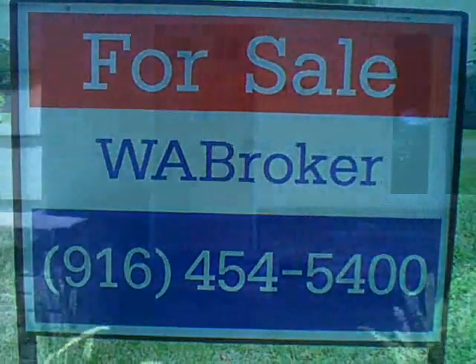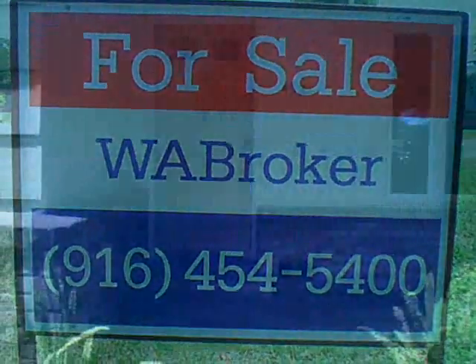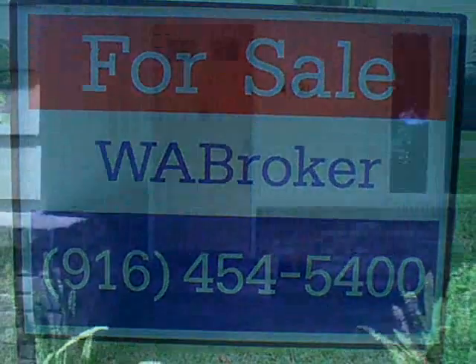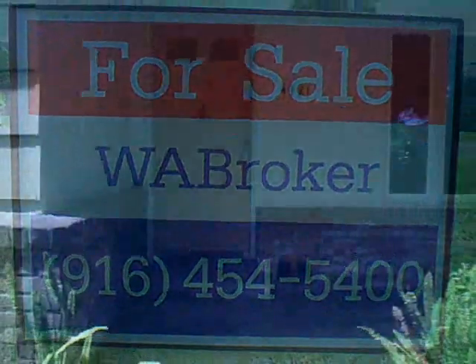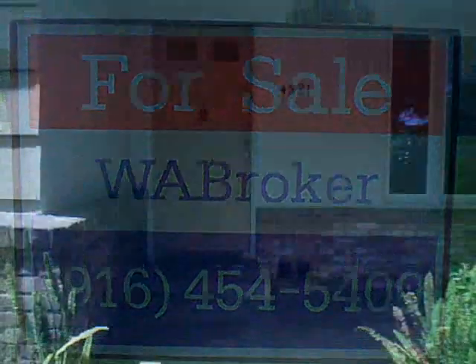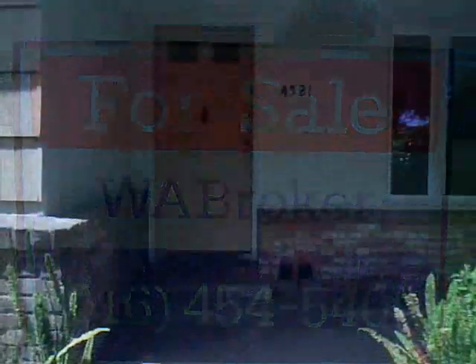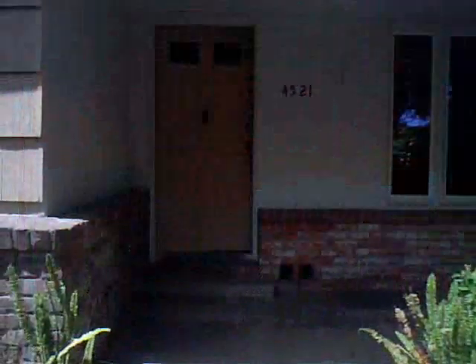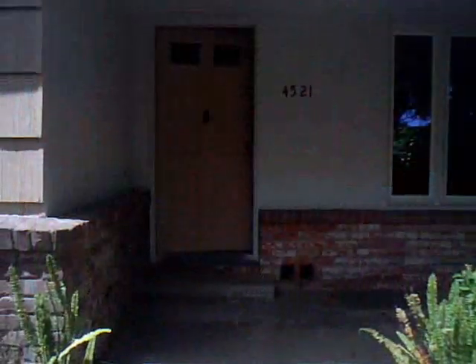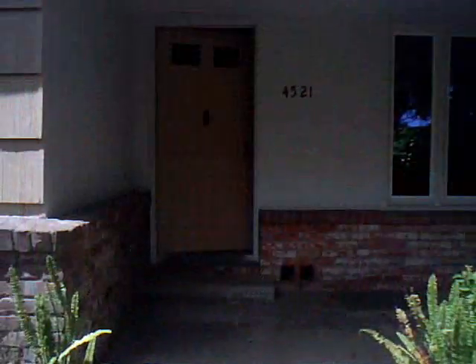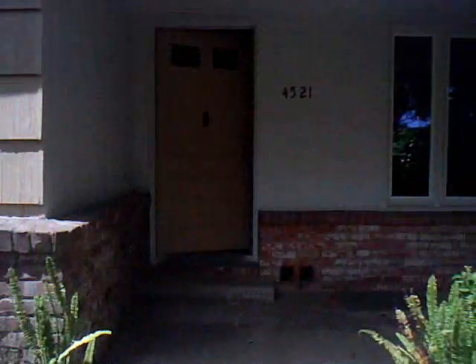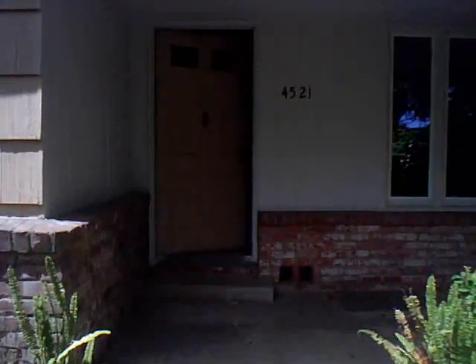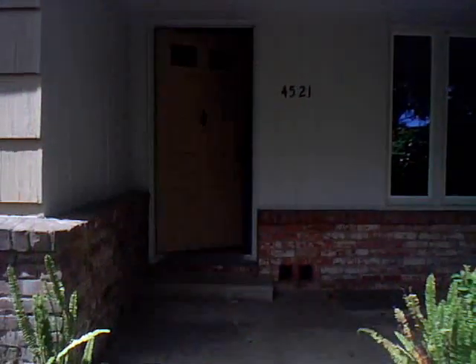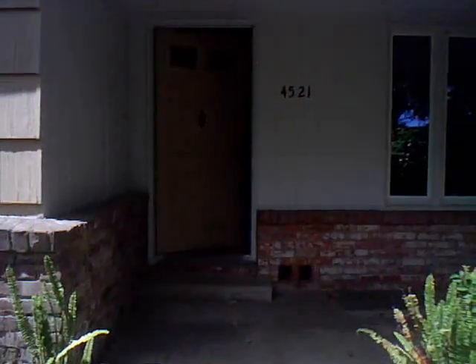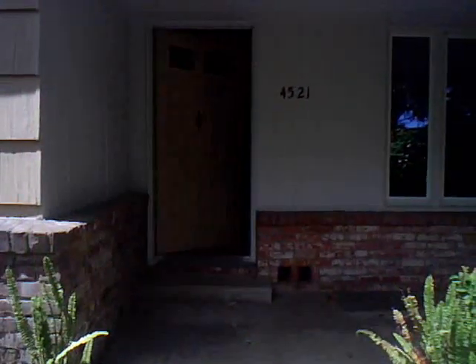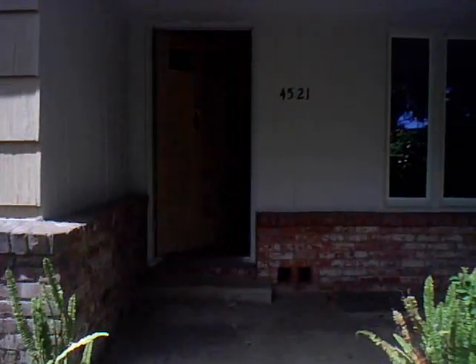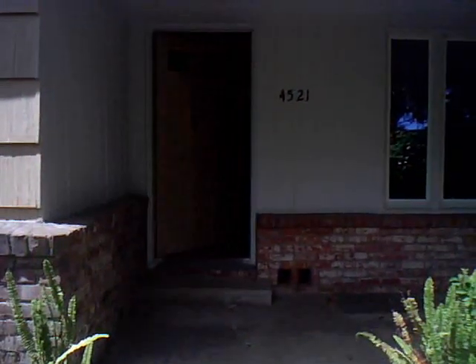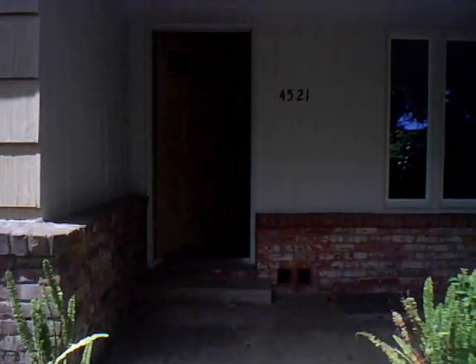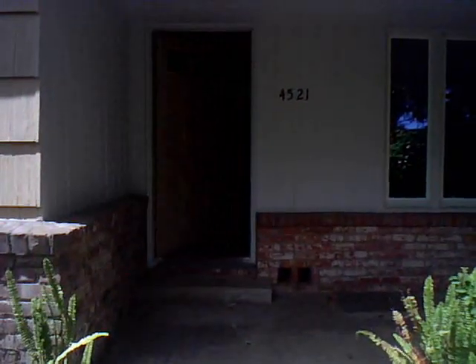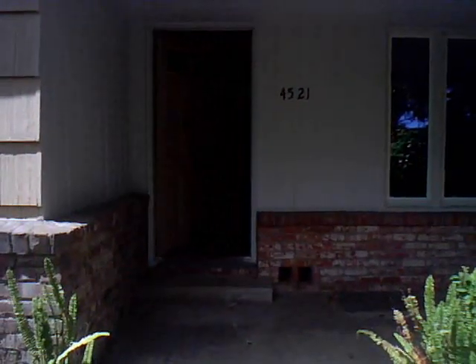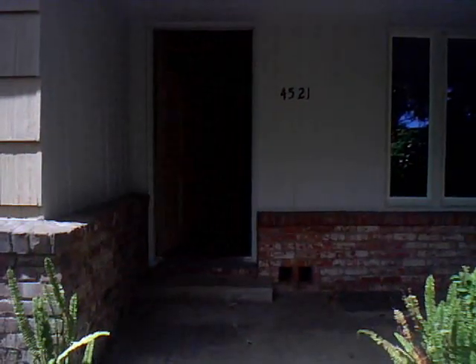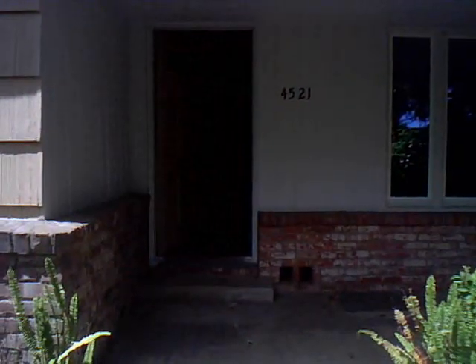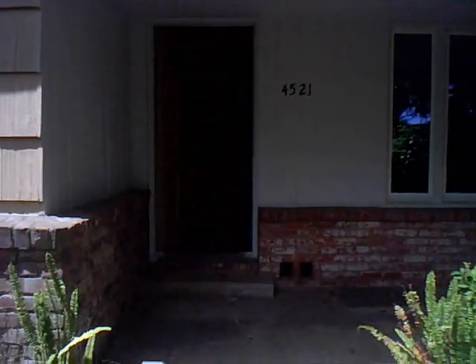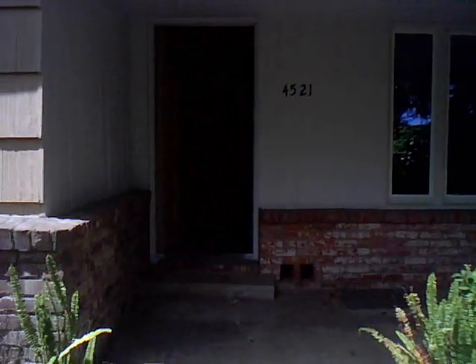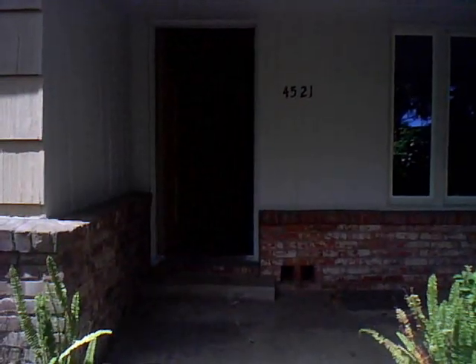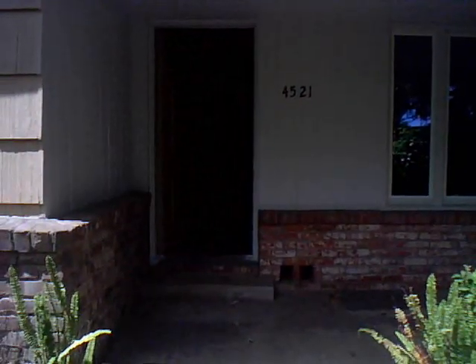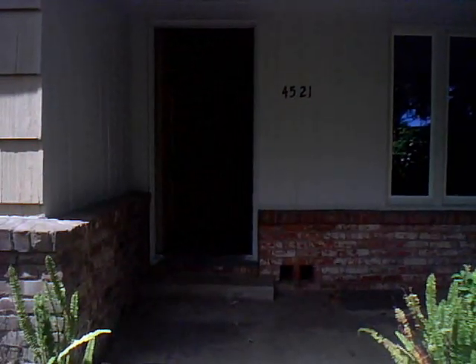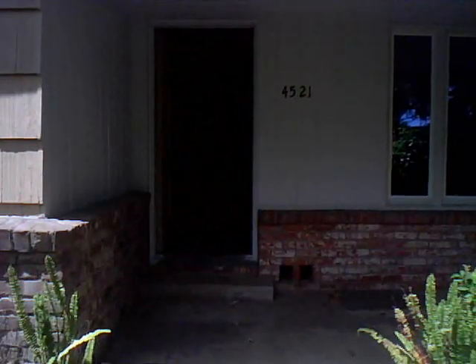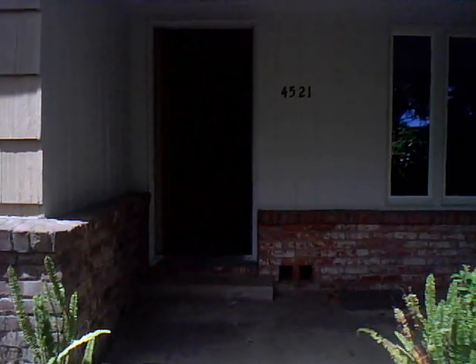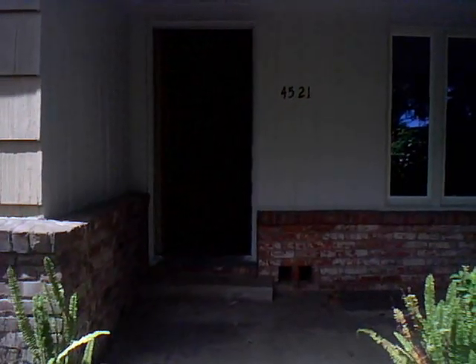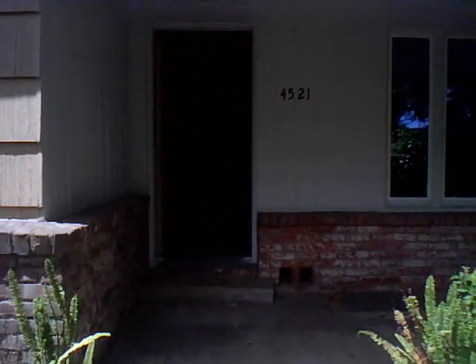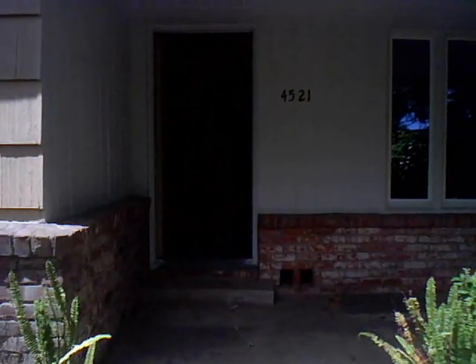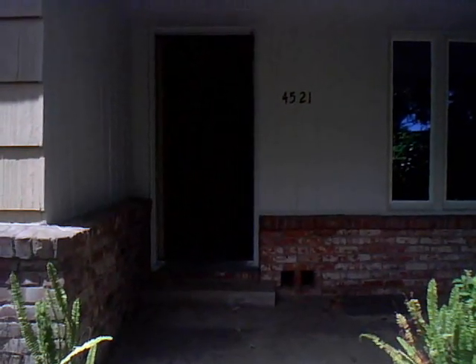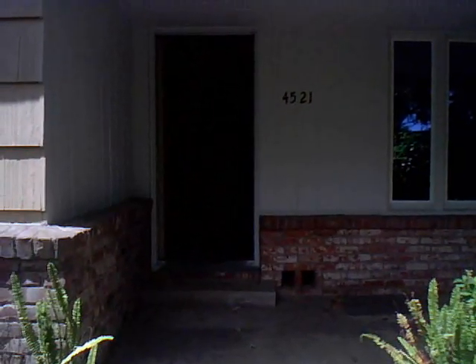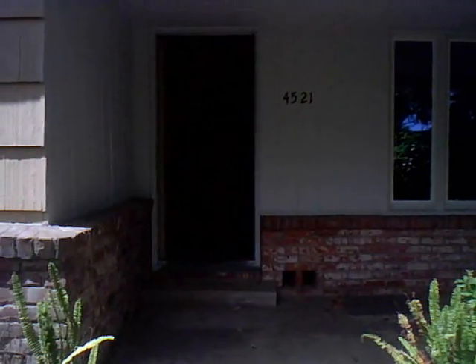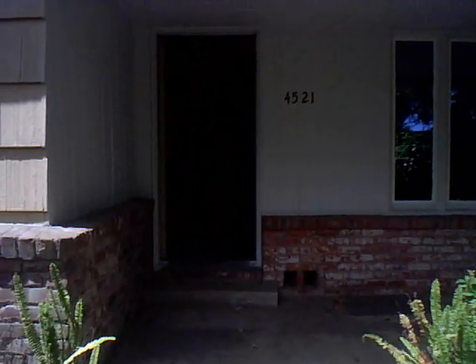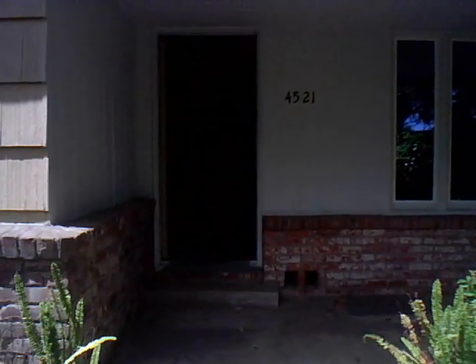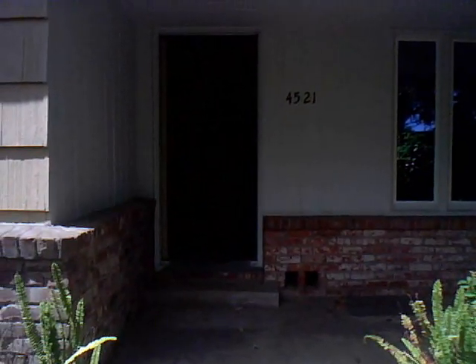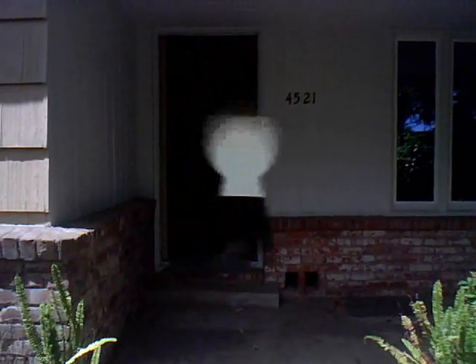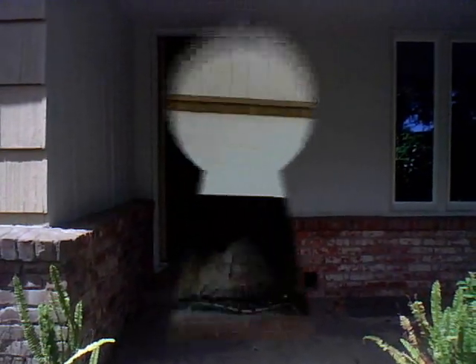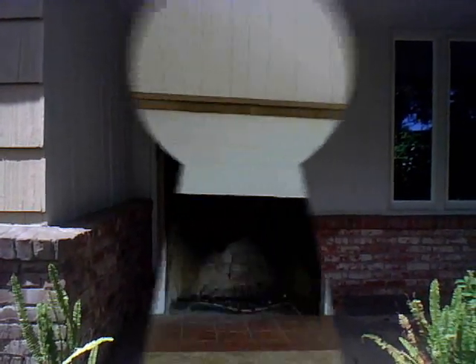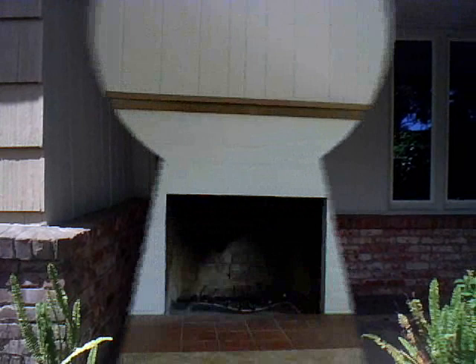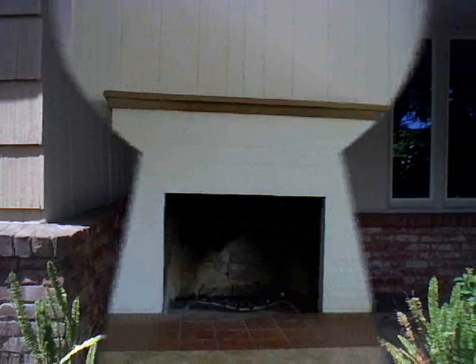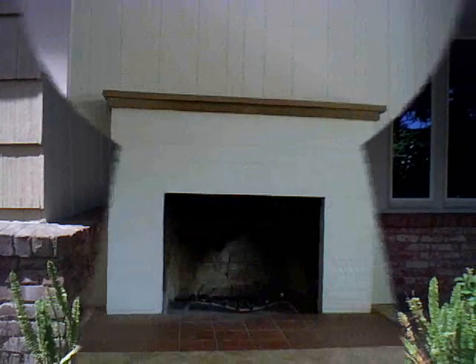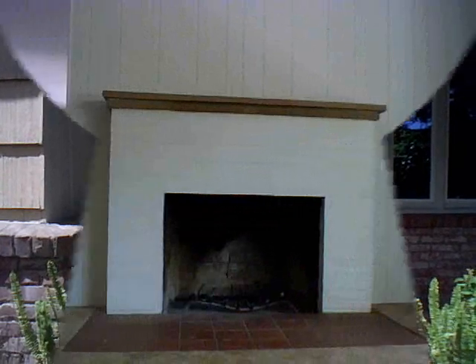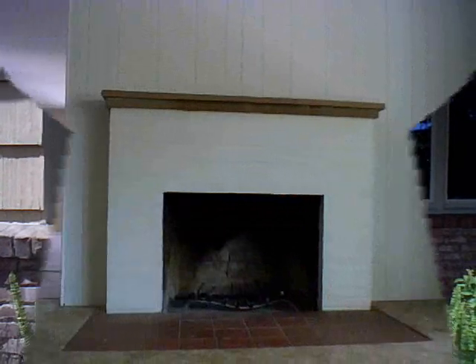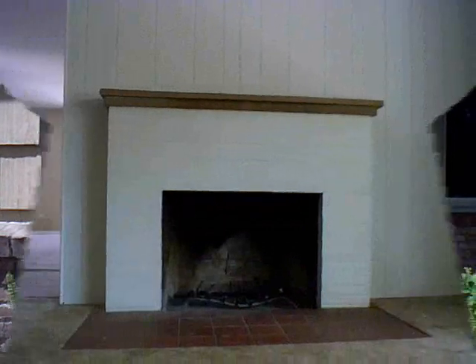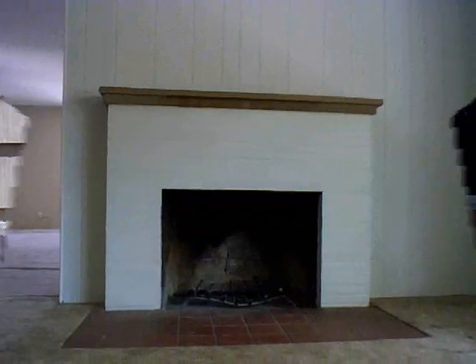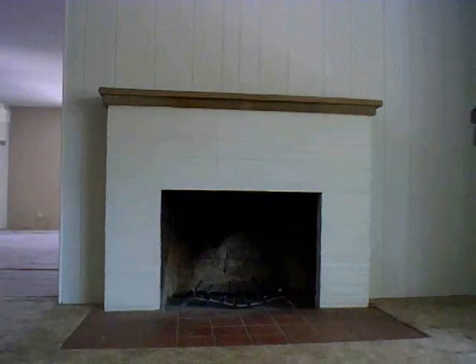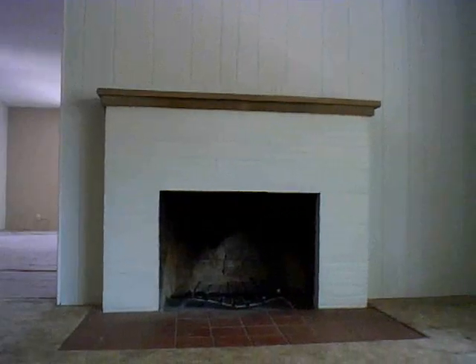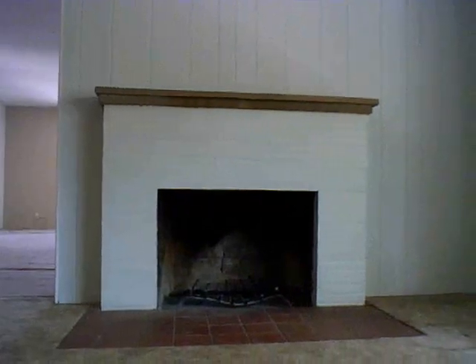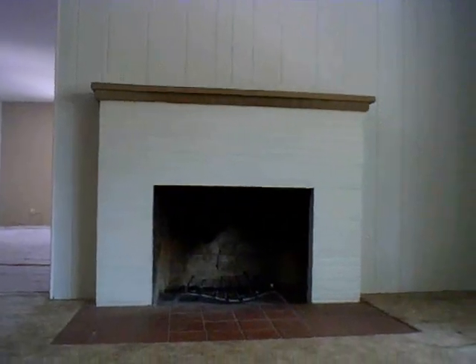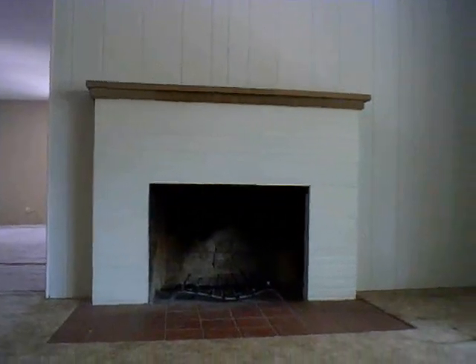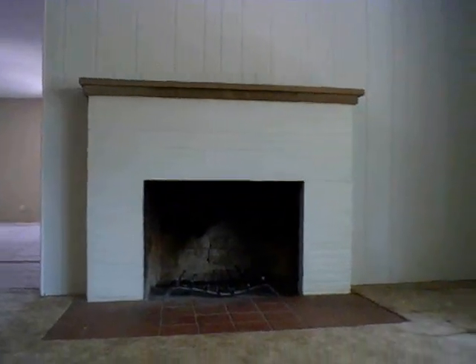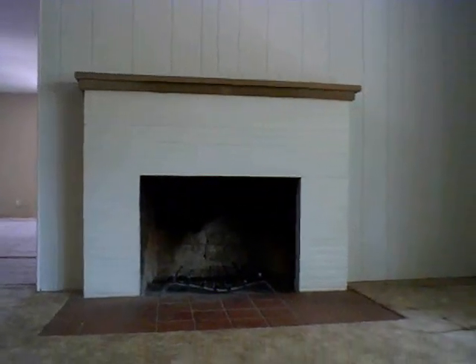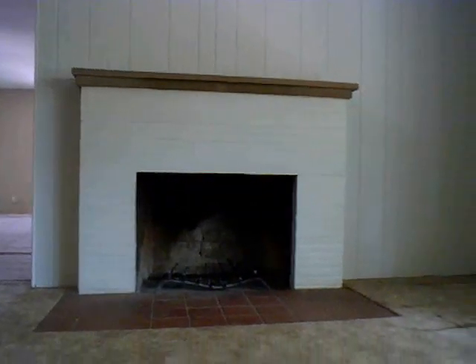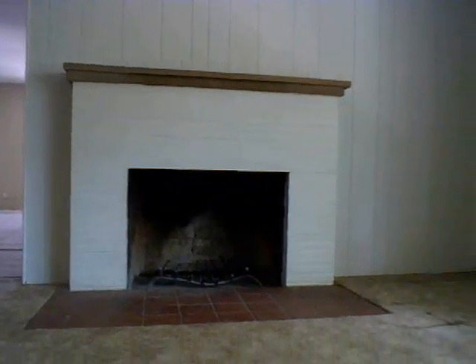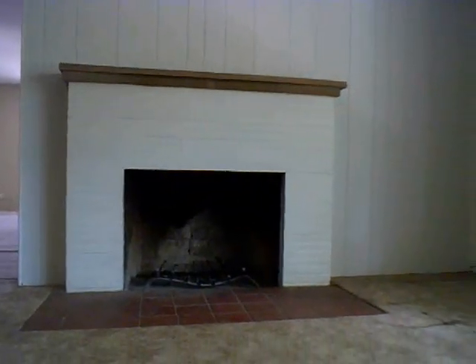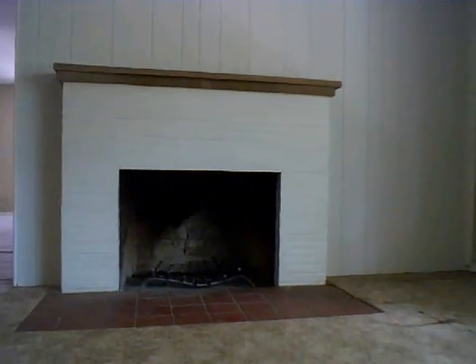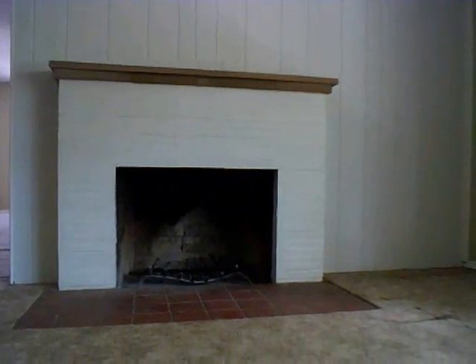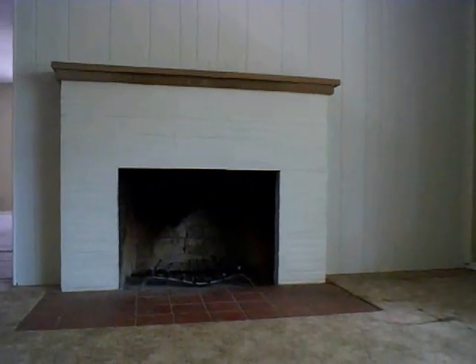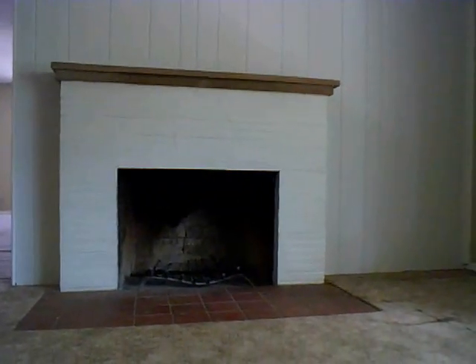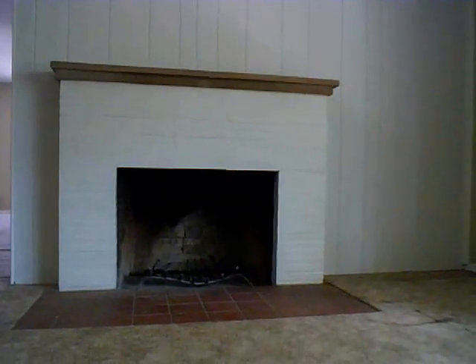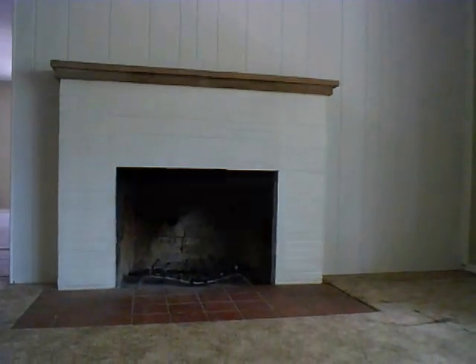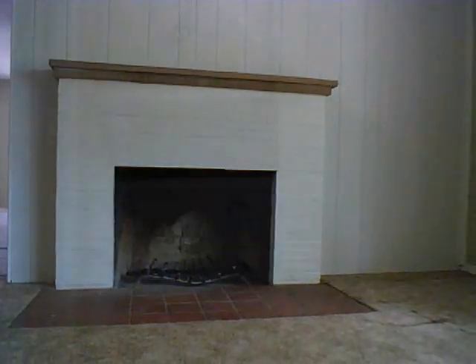Hi, this is Colleen from WABroker.com. Here's a hot new listing in North Highlands, California.